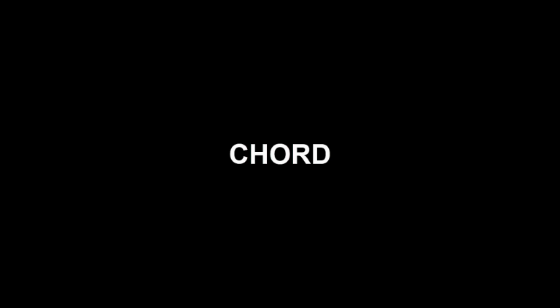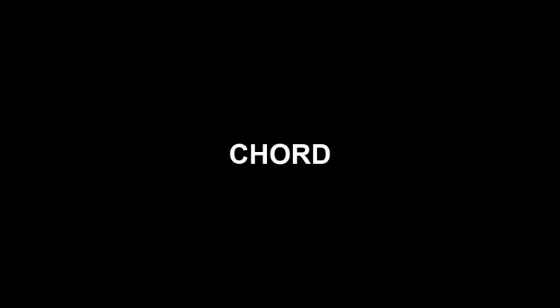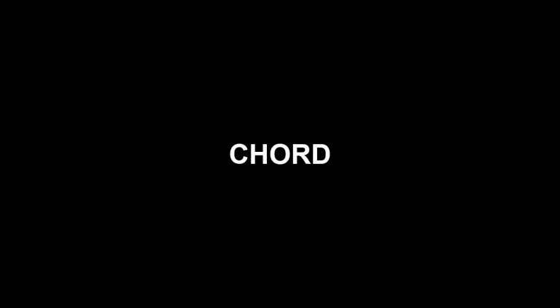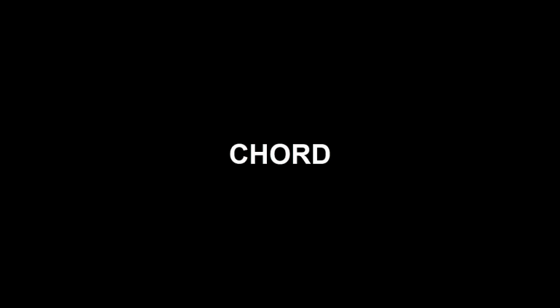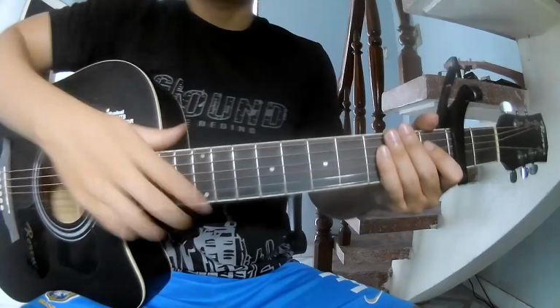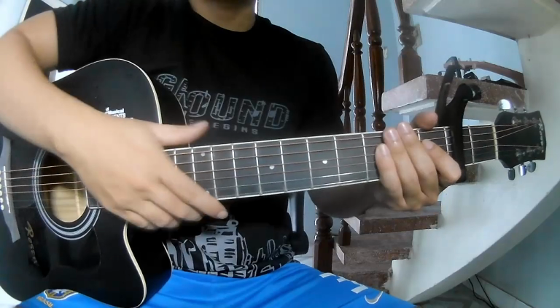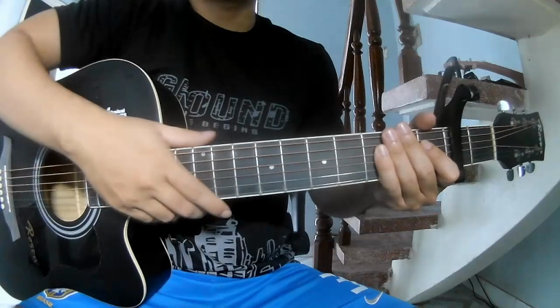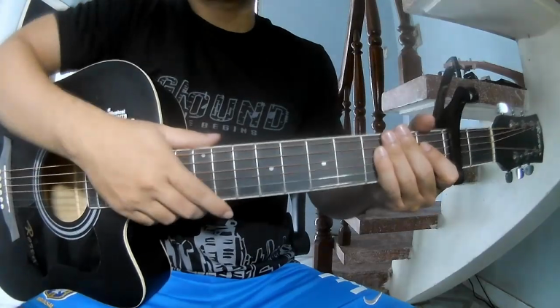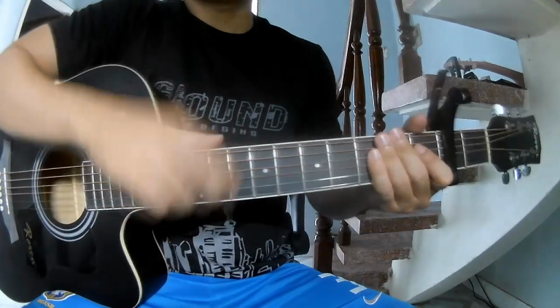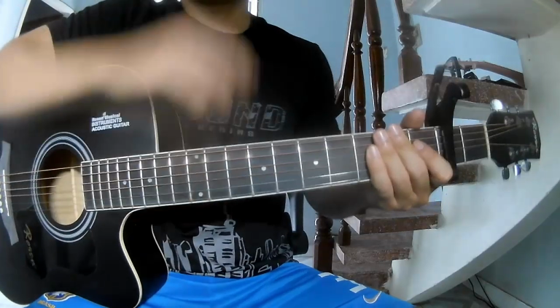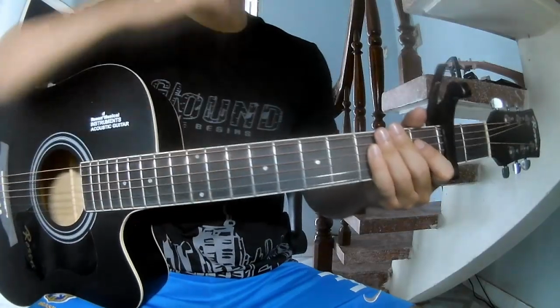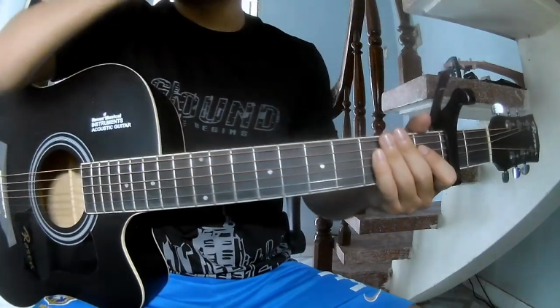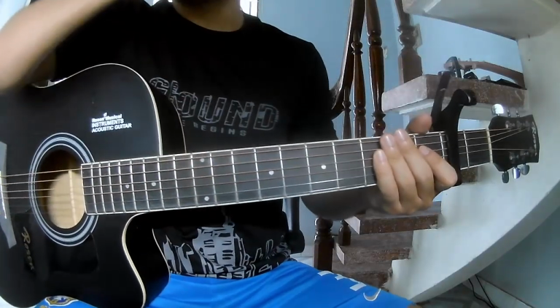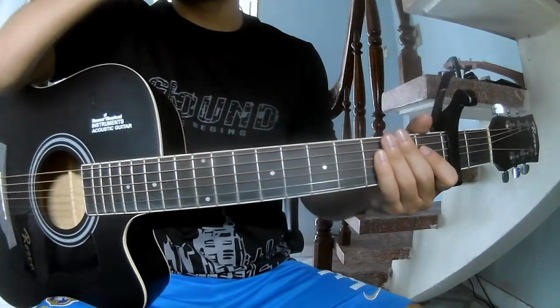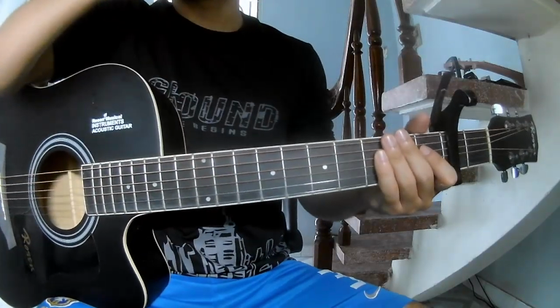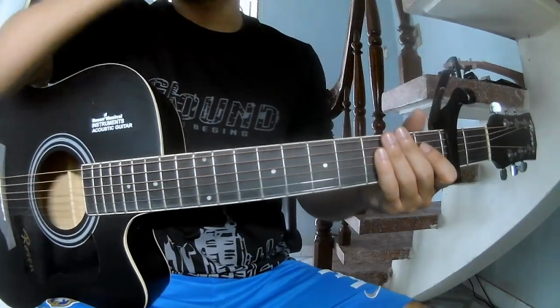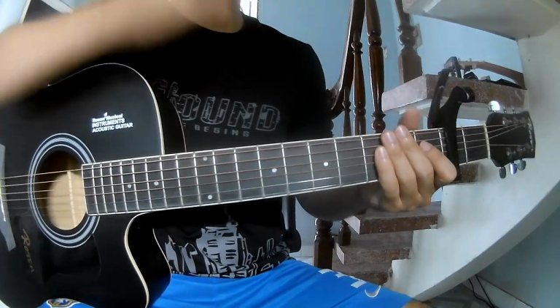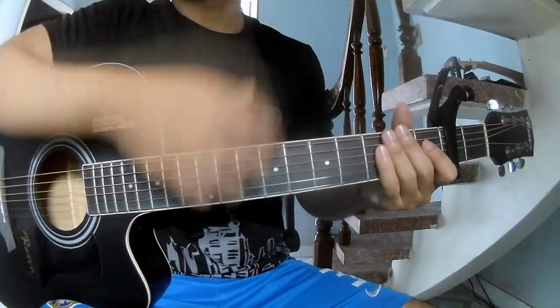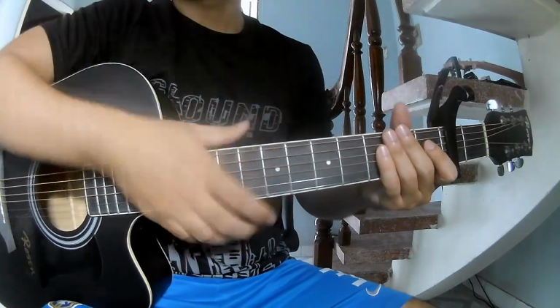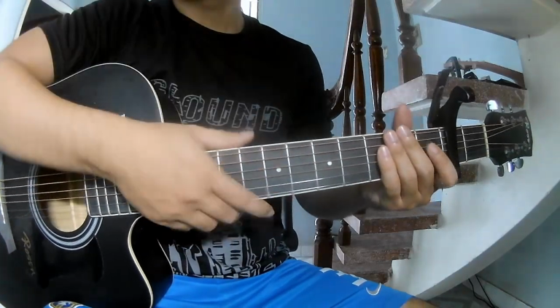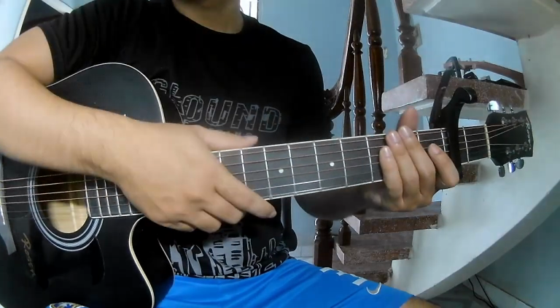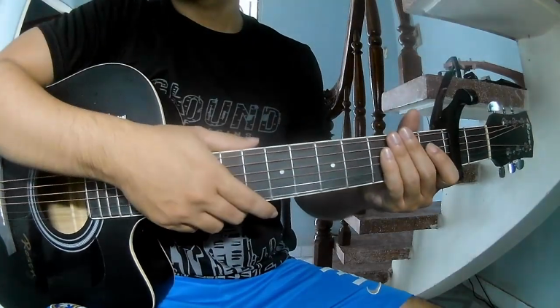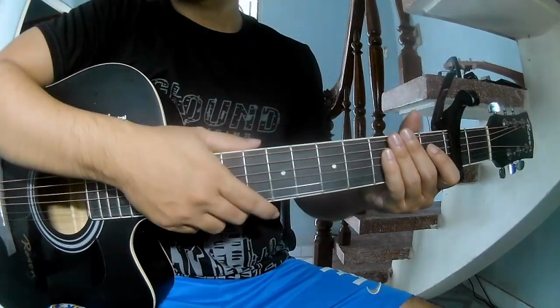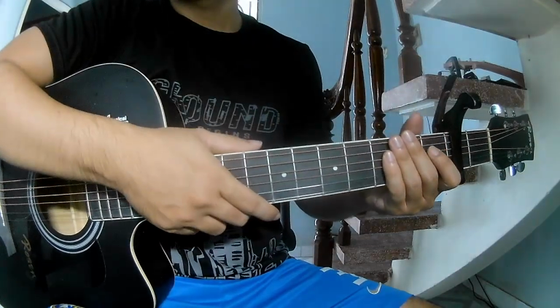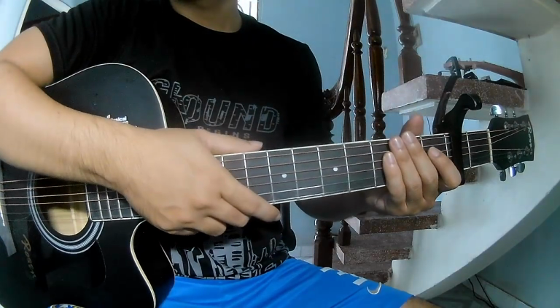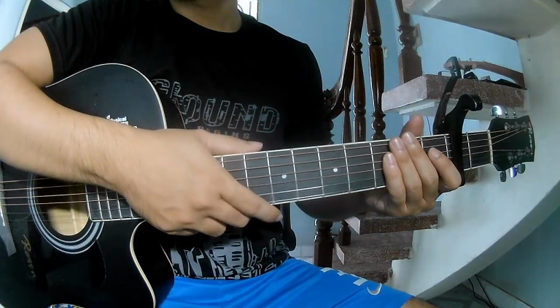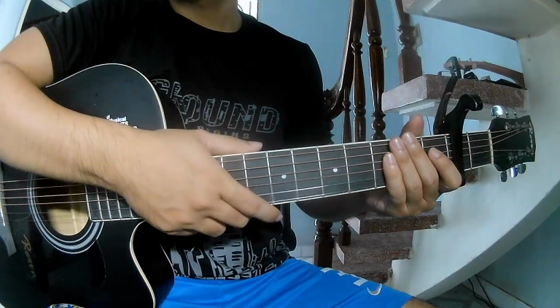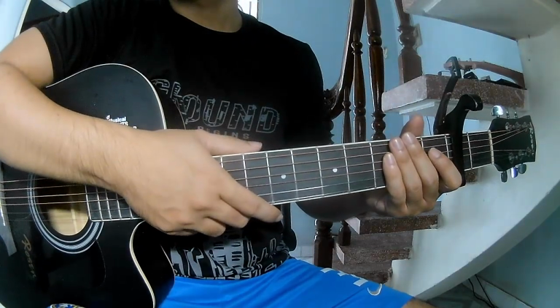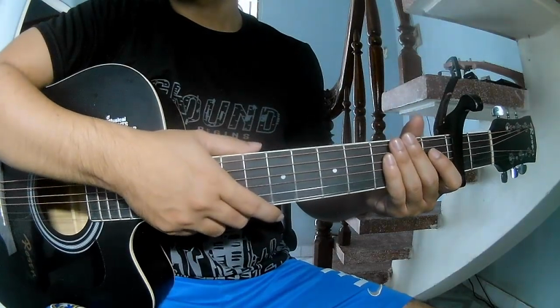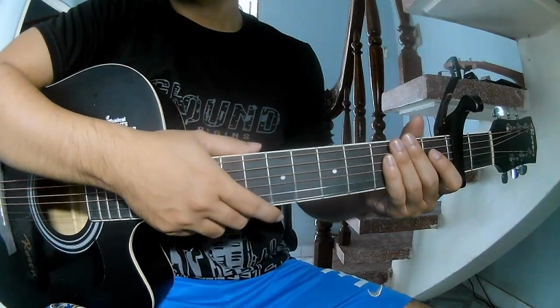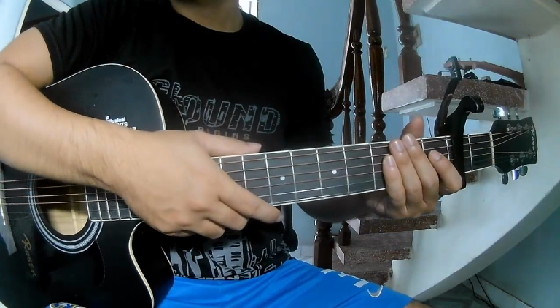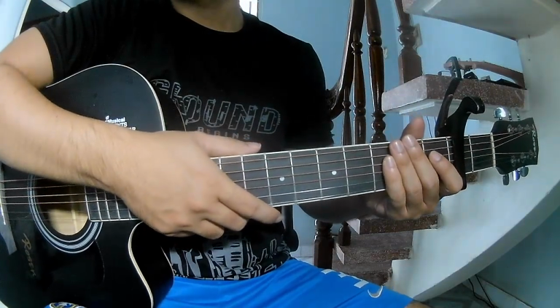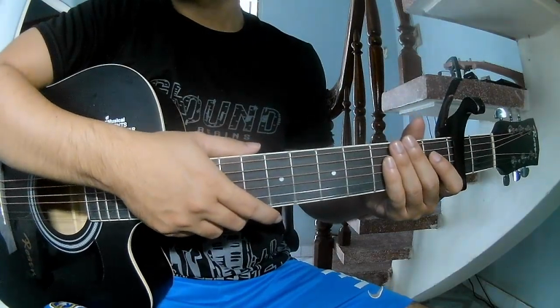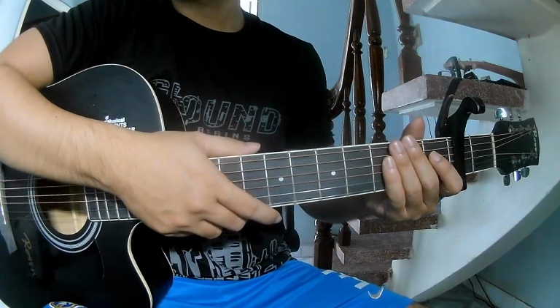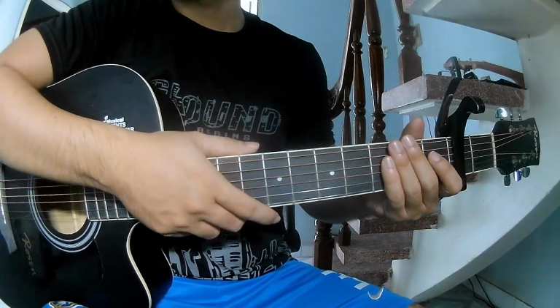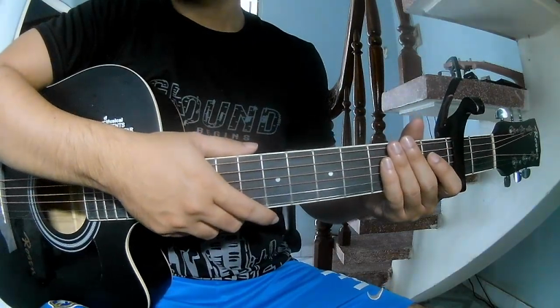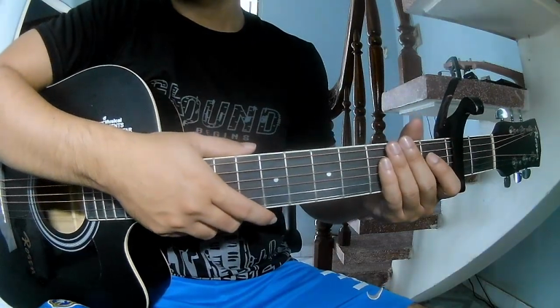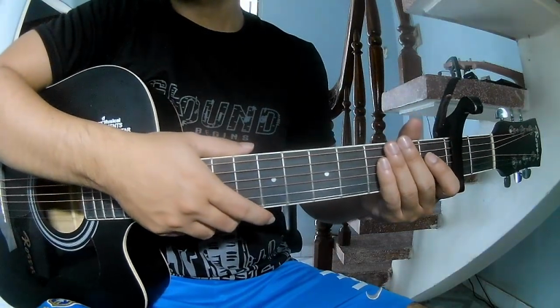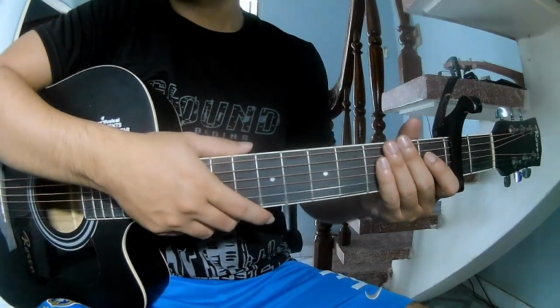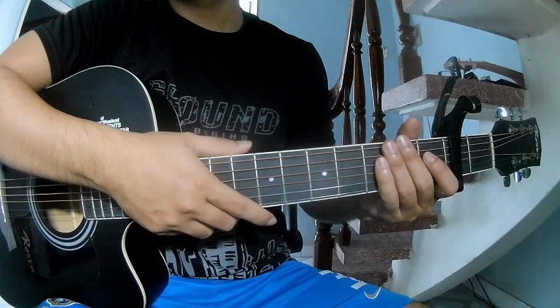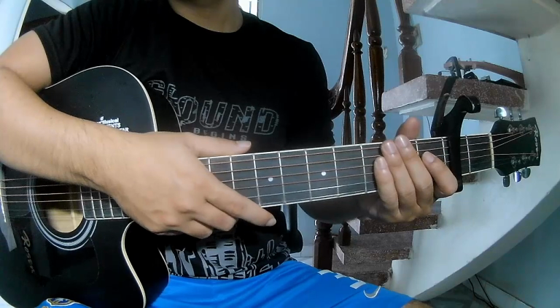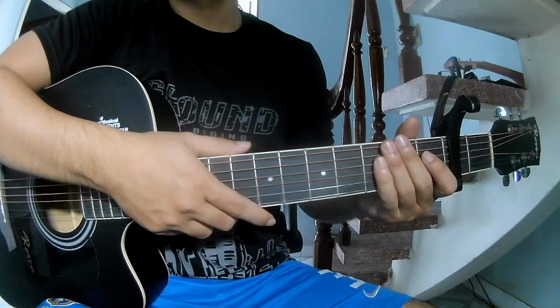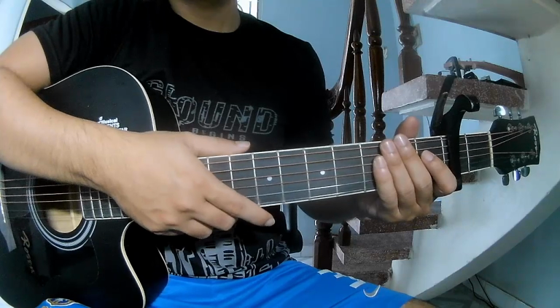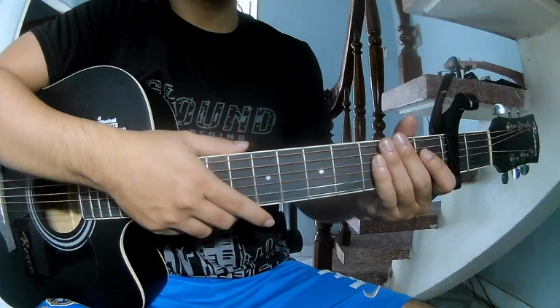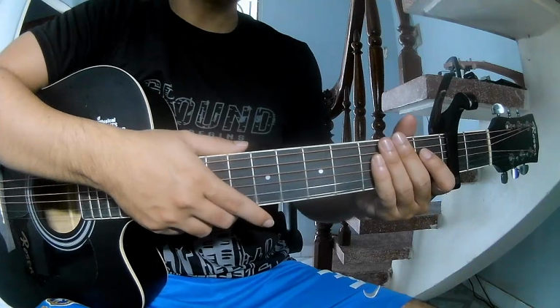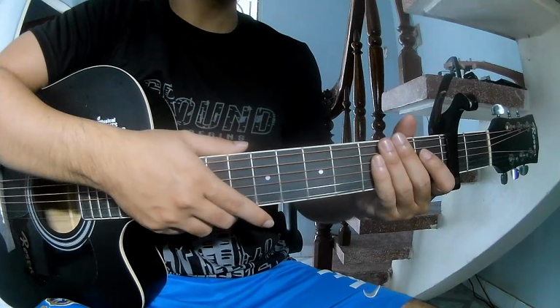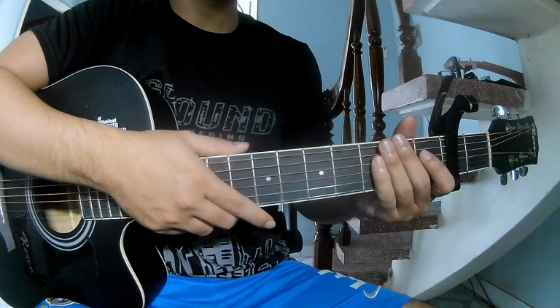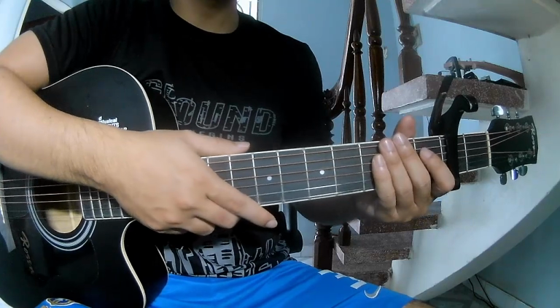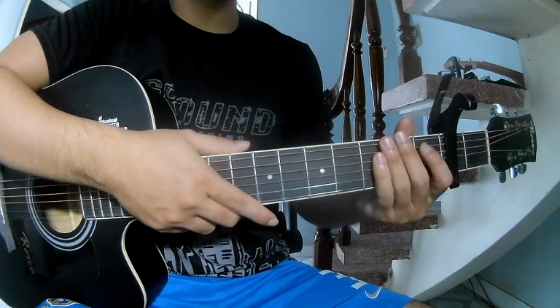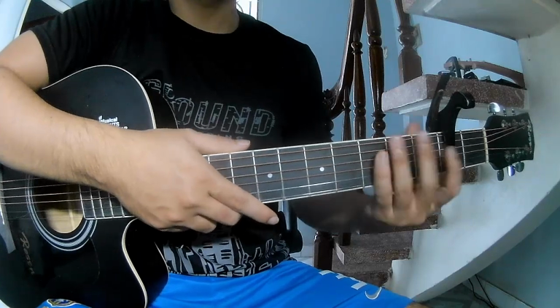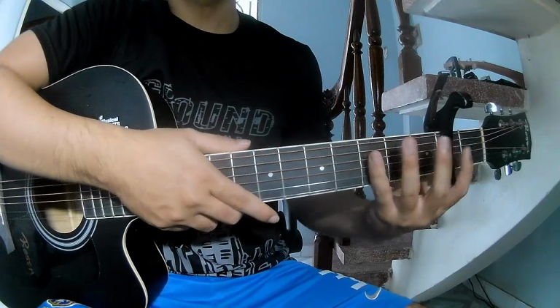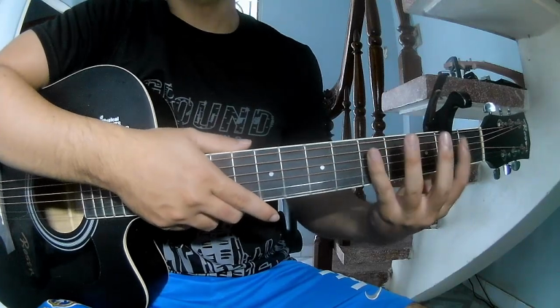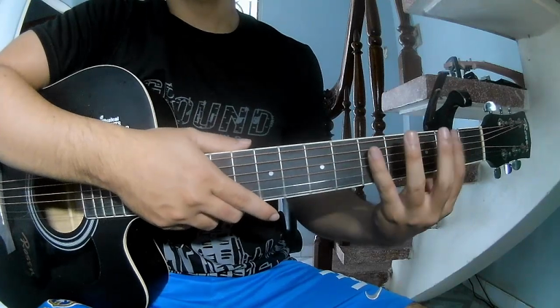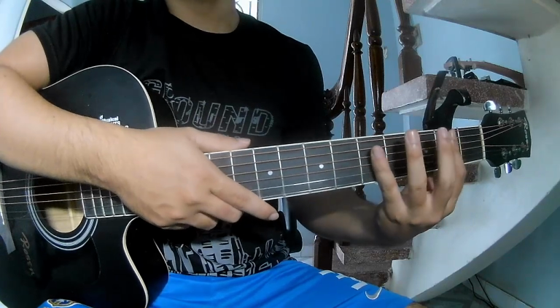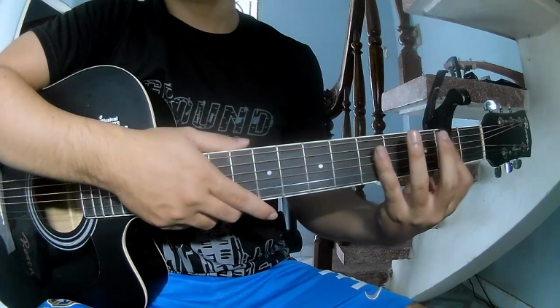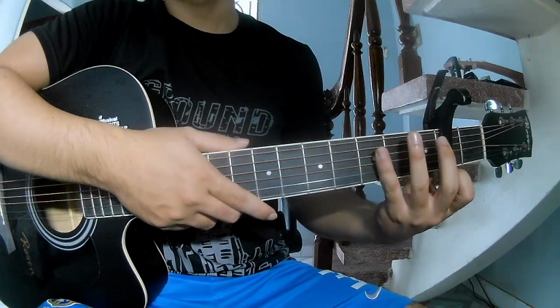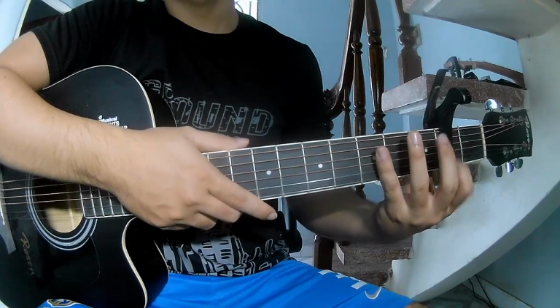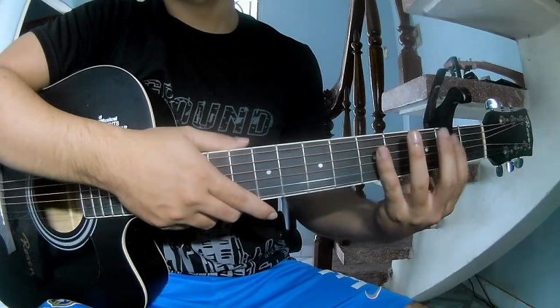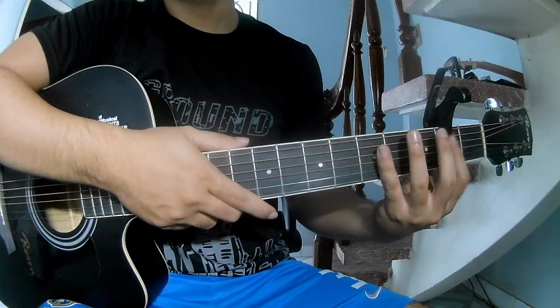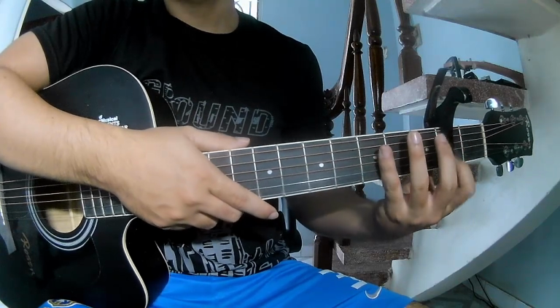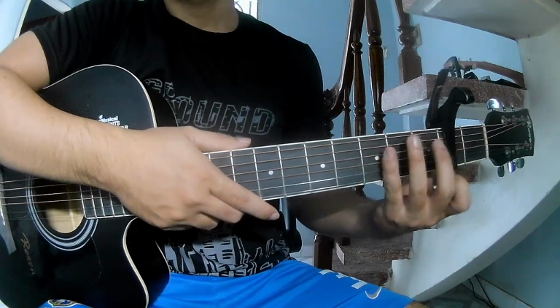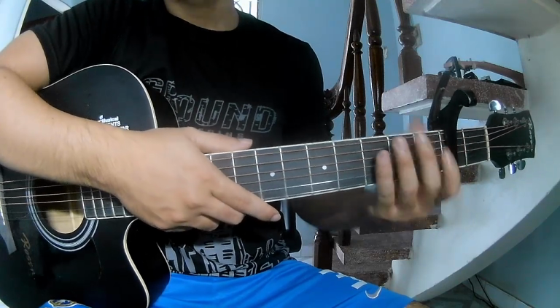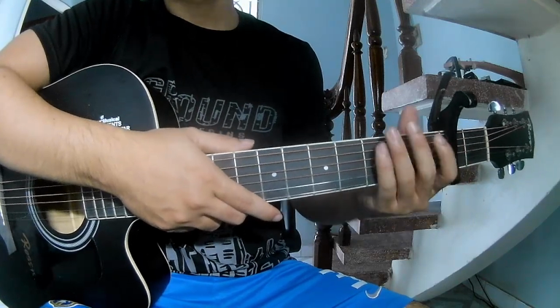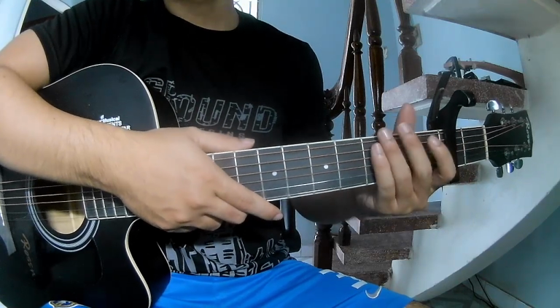Hi everyone, today we'll see how to play guitar. First, to secure the second frame.